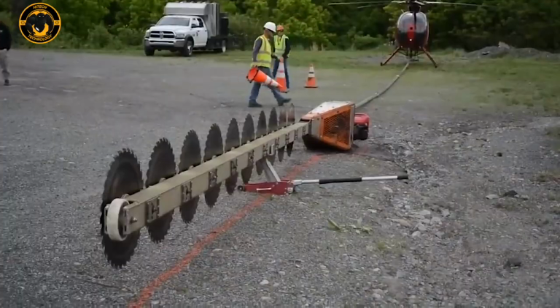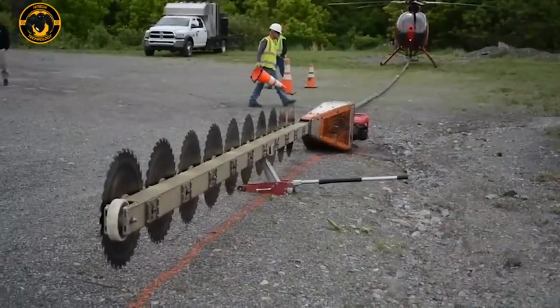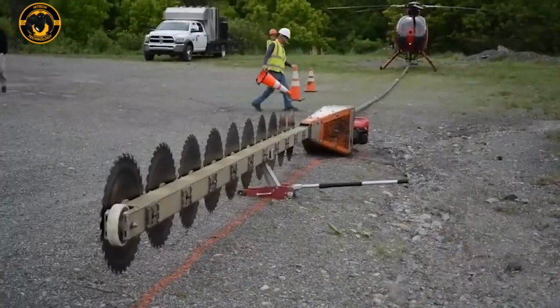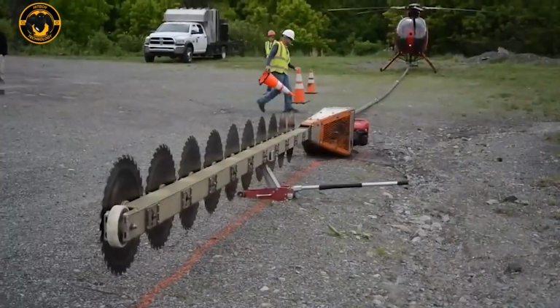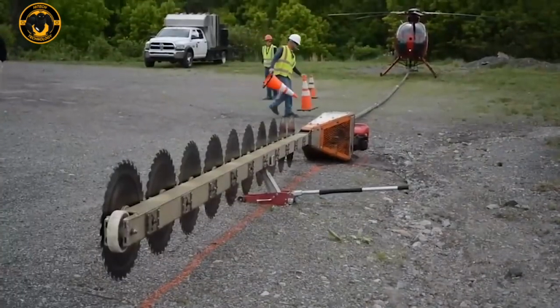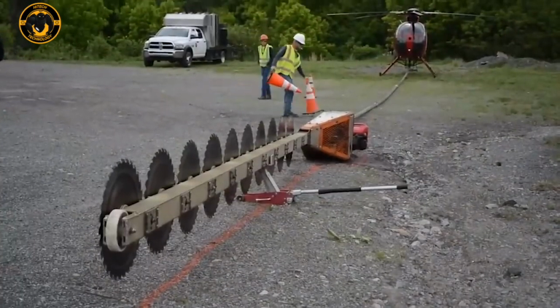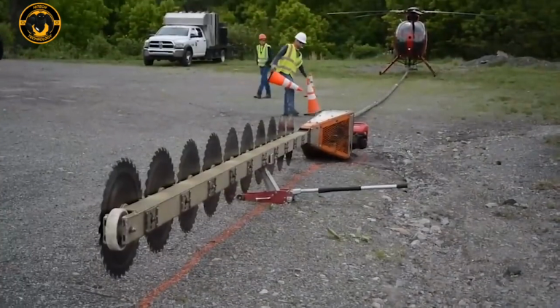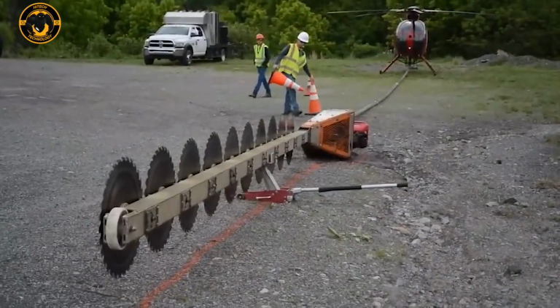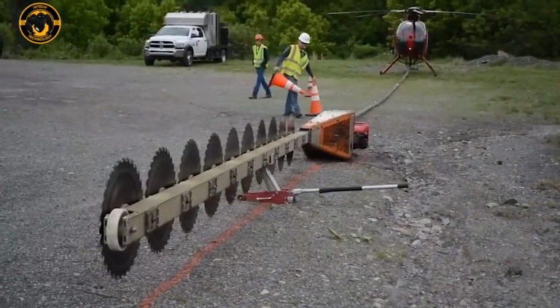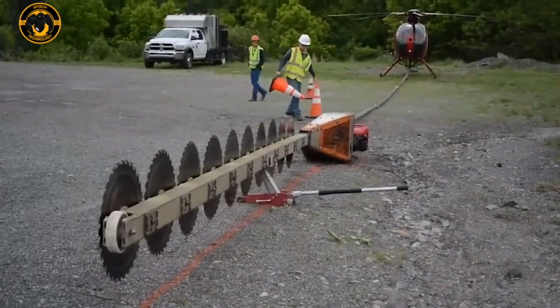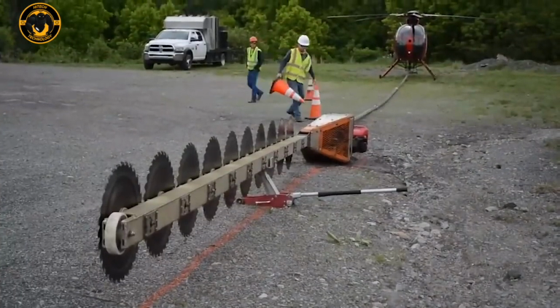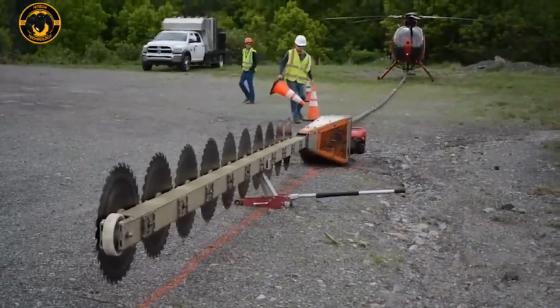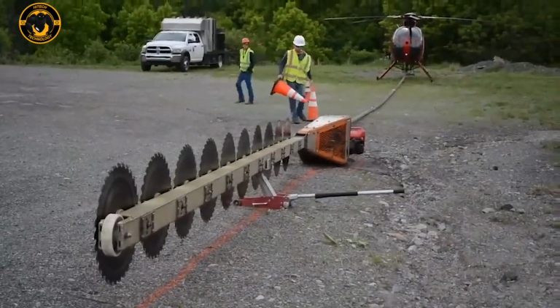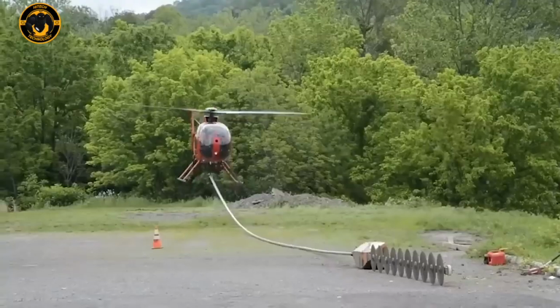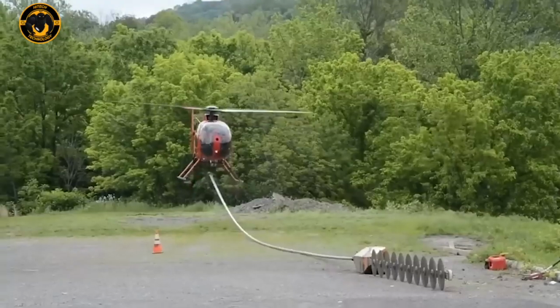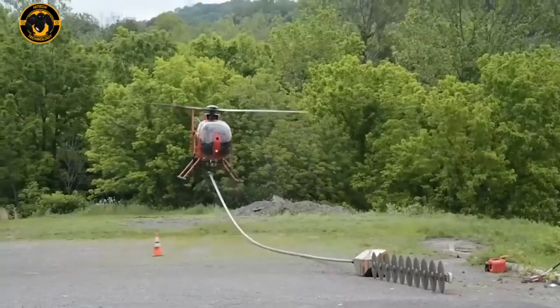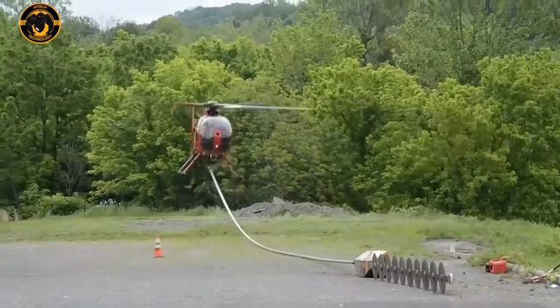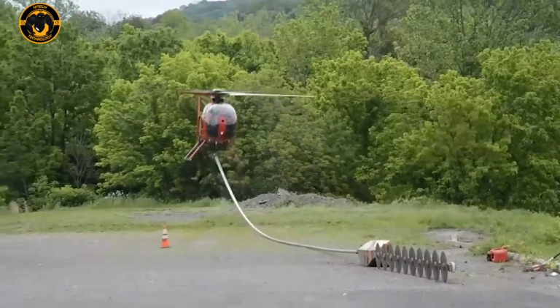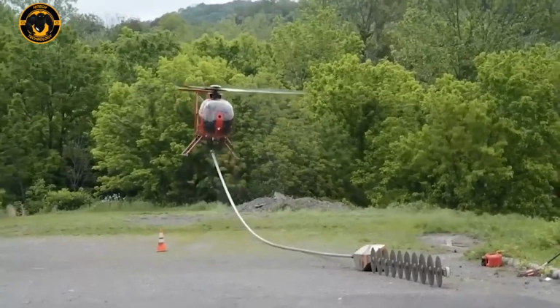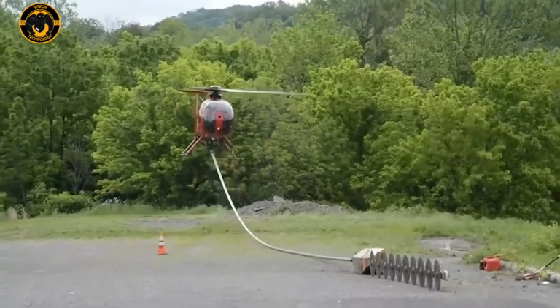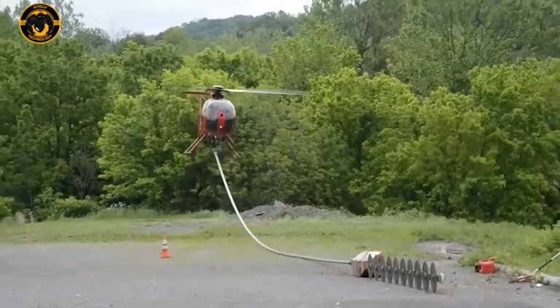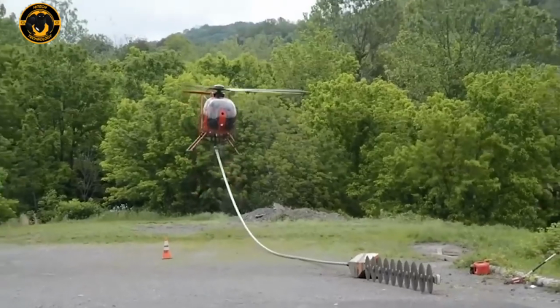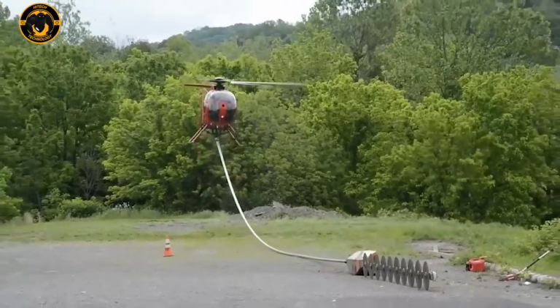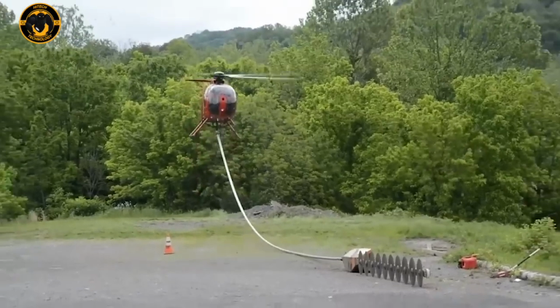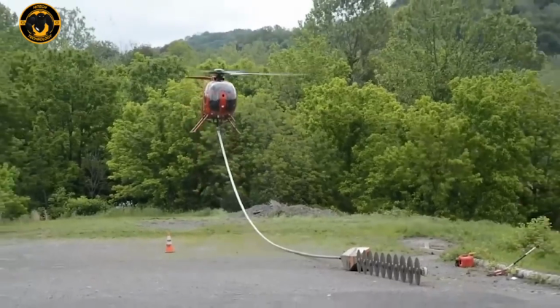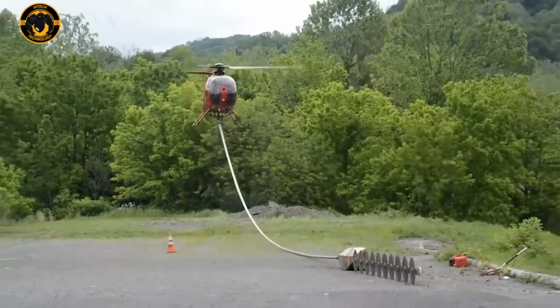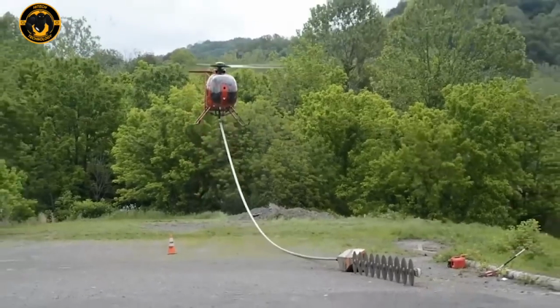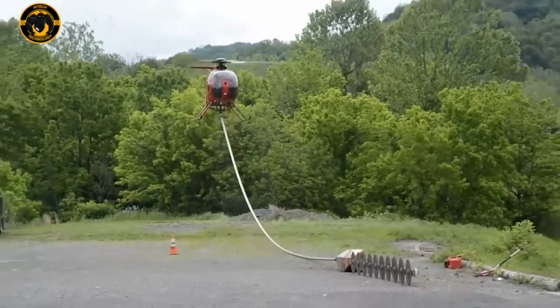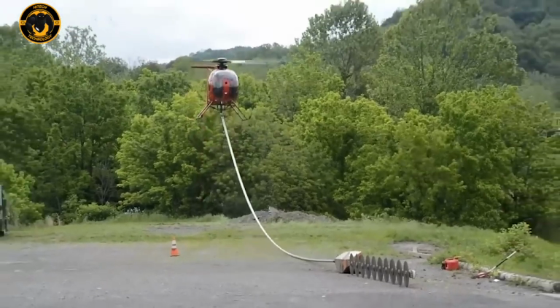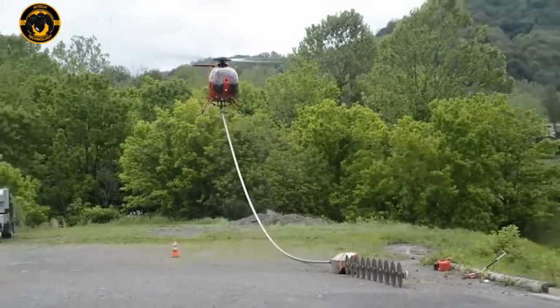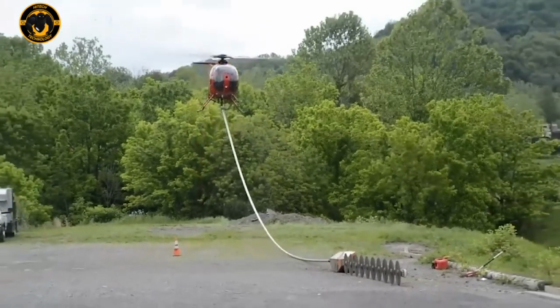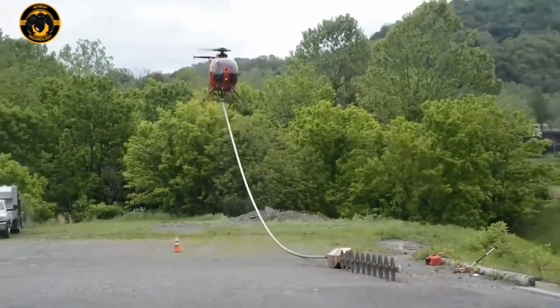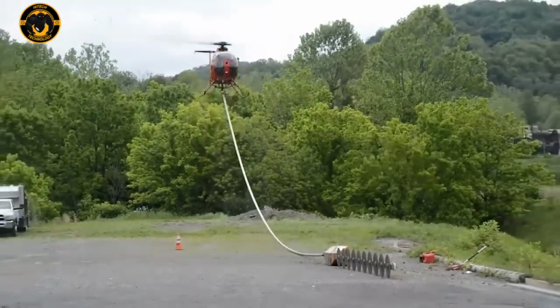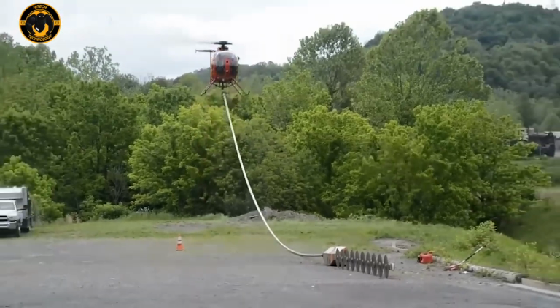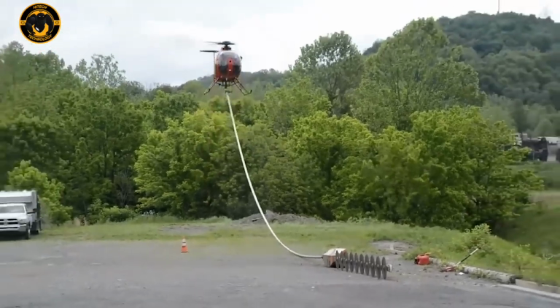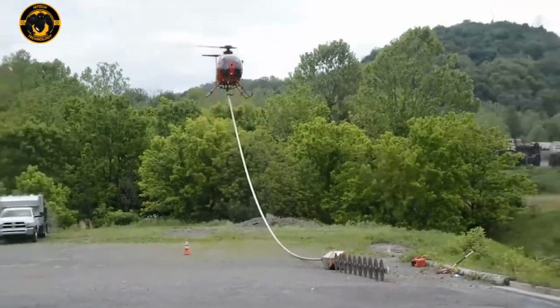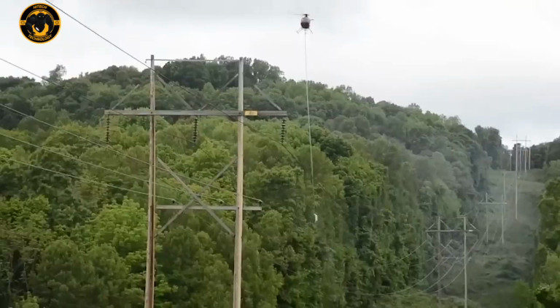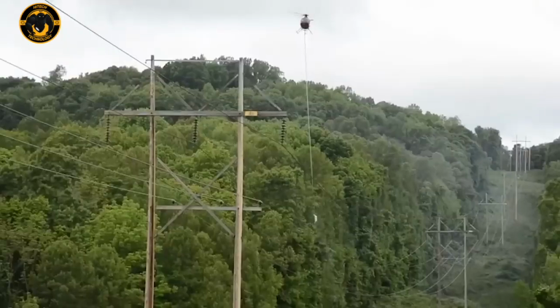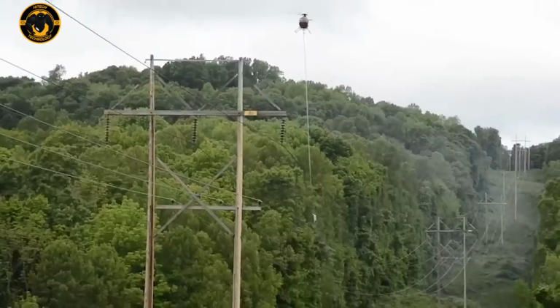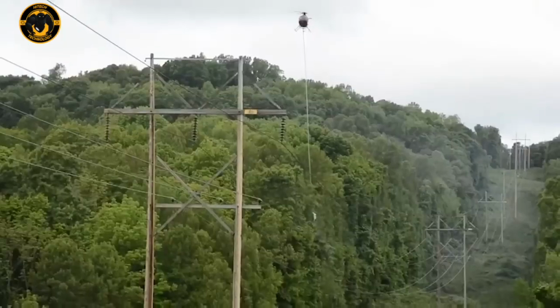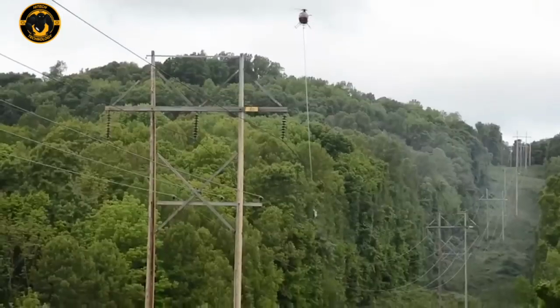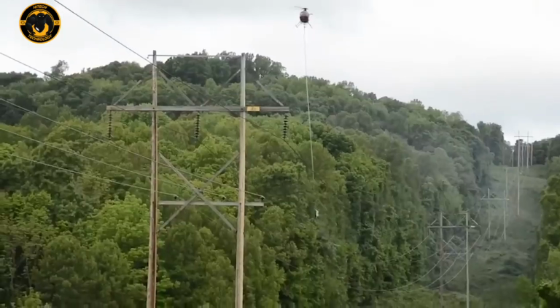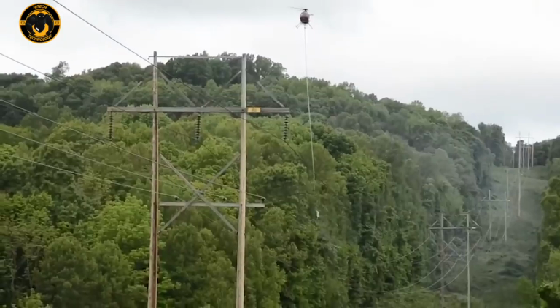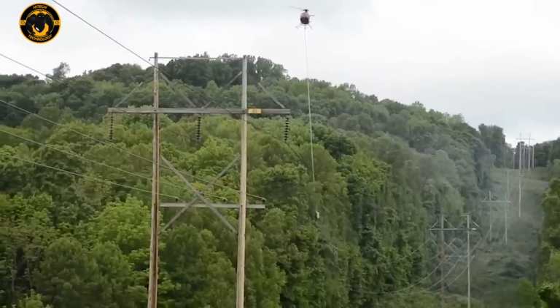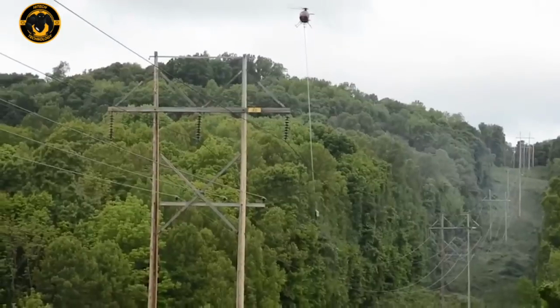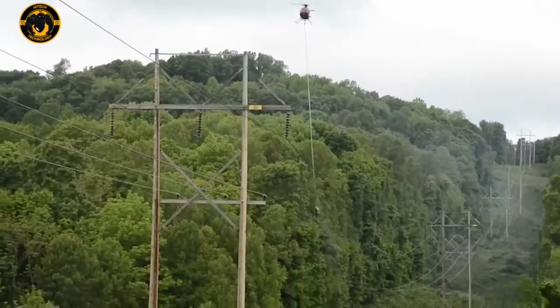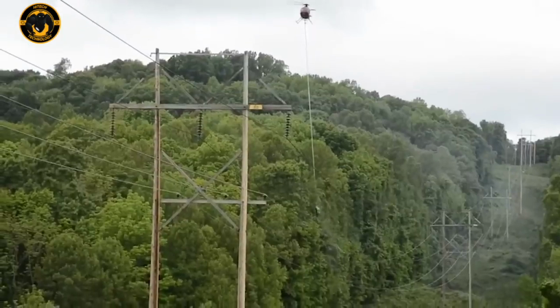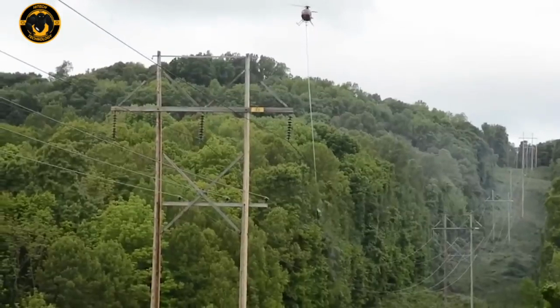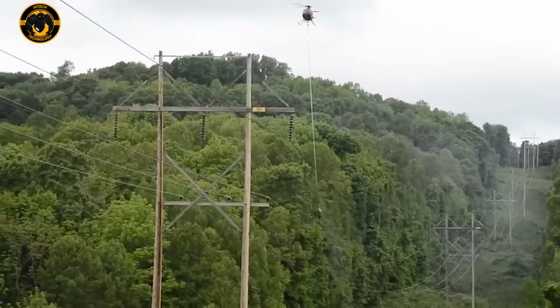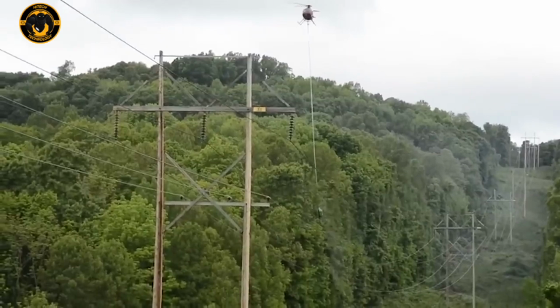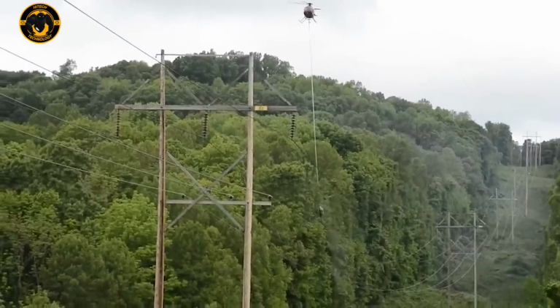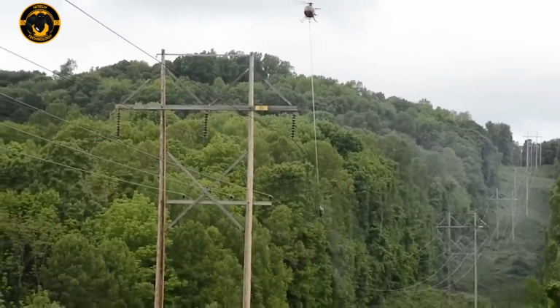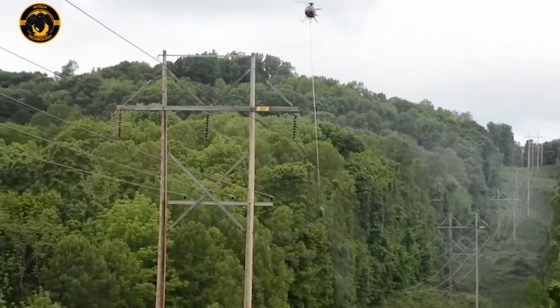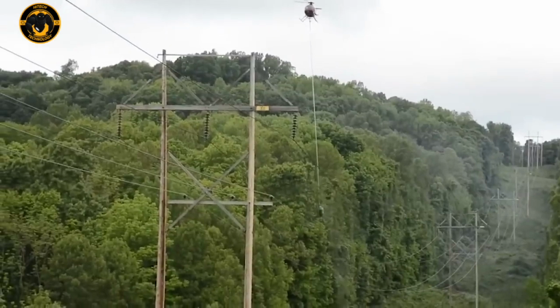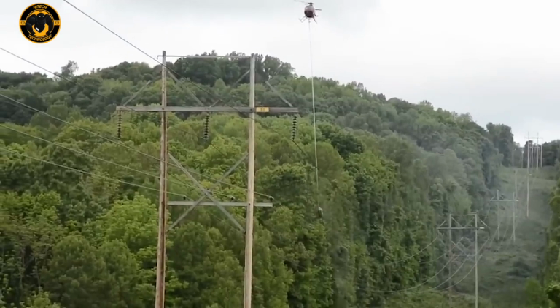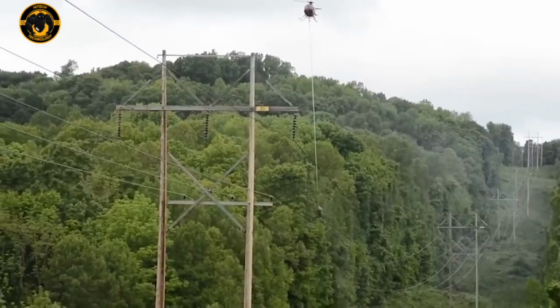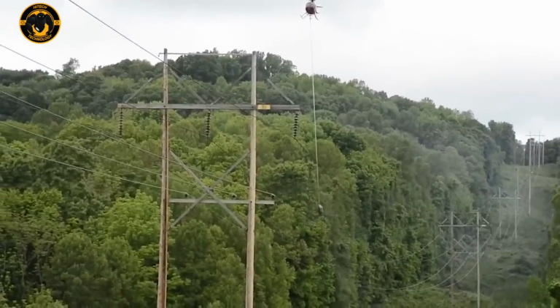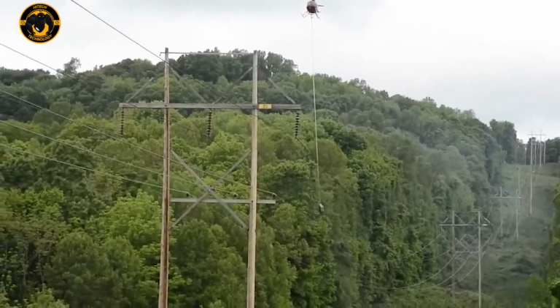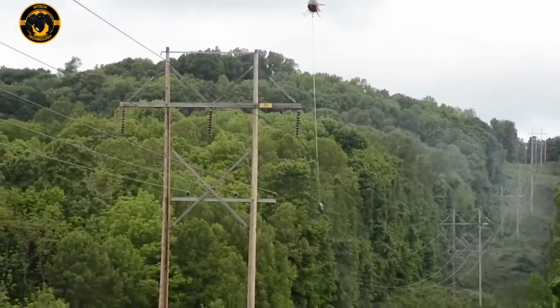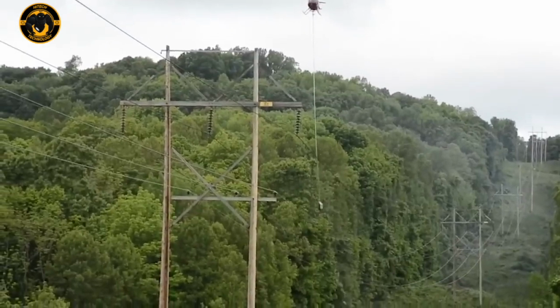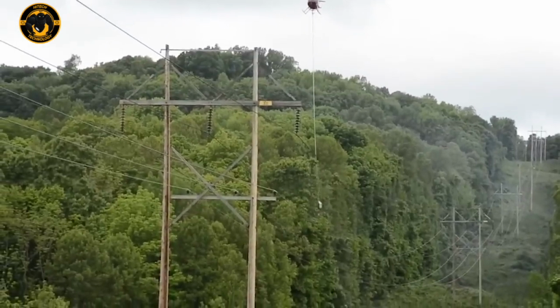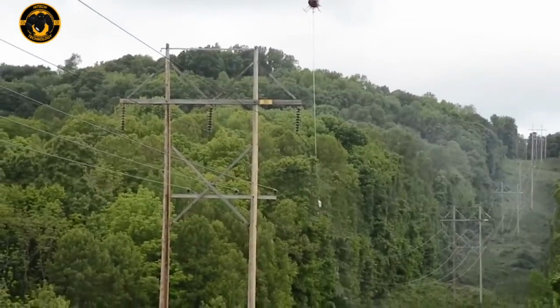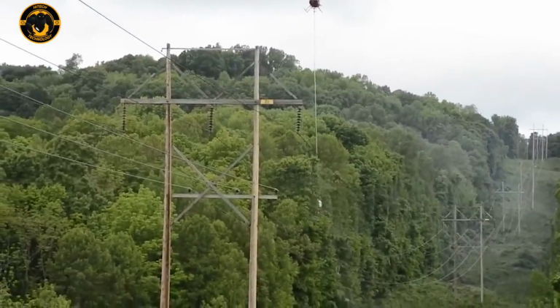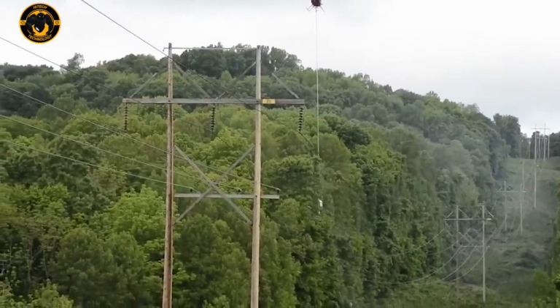The saw is undoubtedly a powerful tool, but these ones take it to a whole new level. Check out this giant helicopter saw.